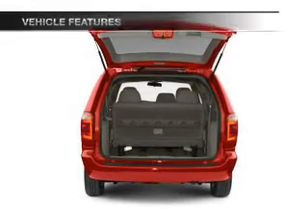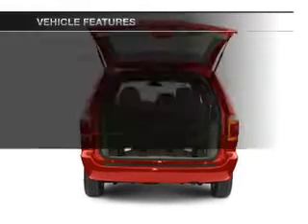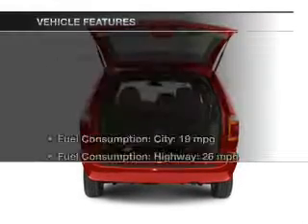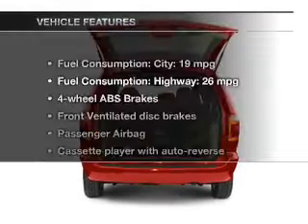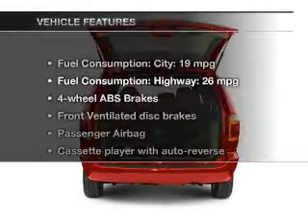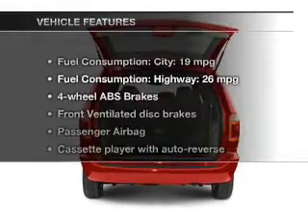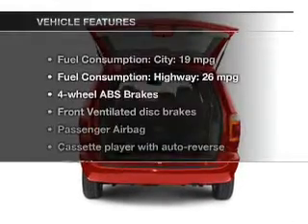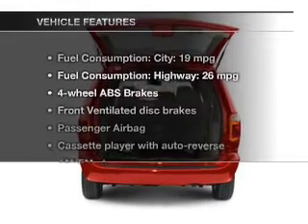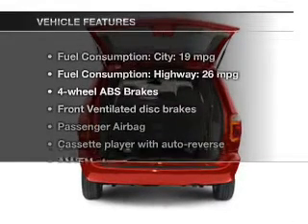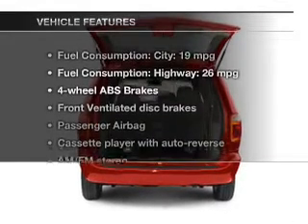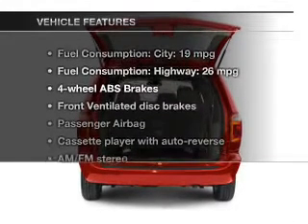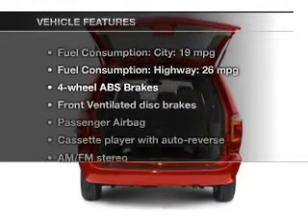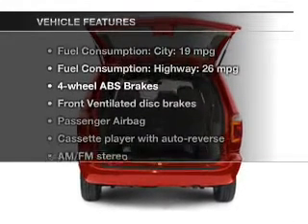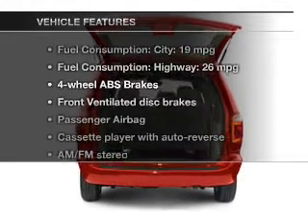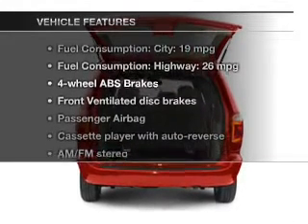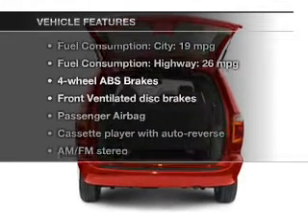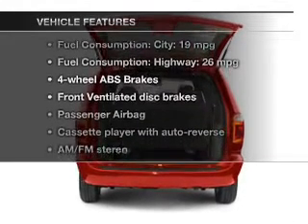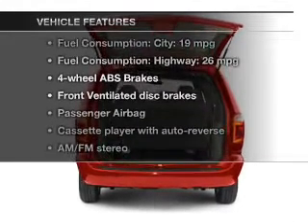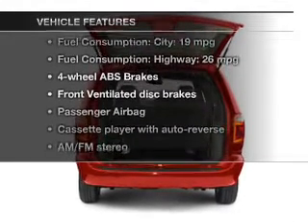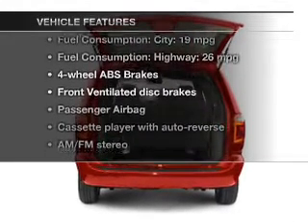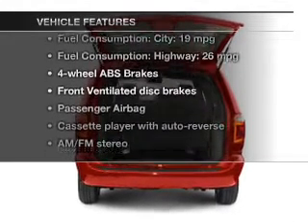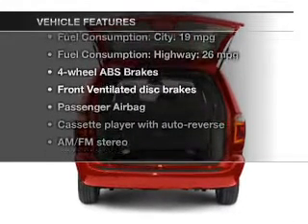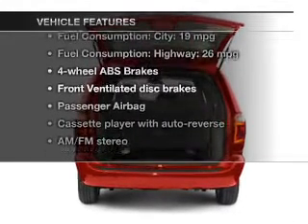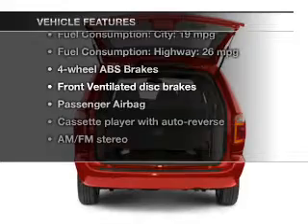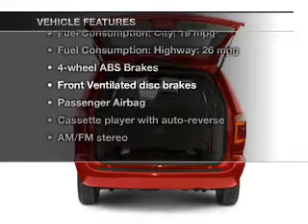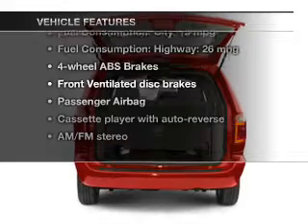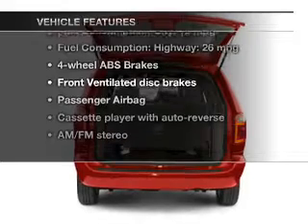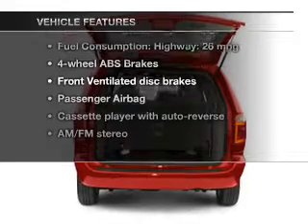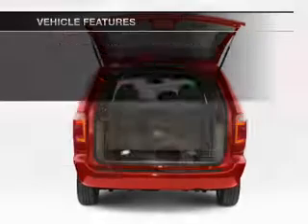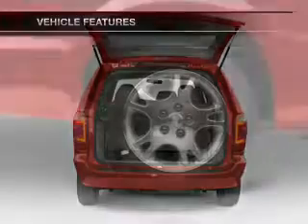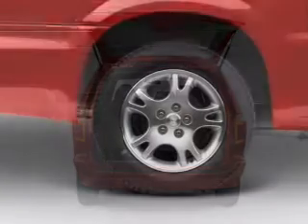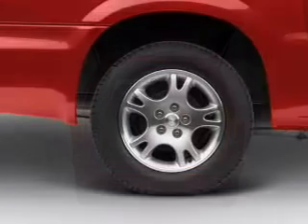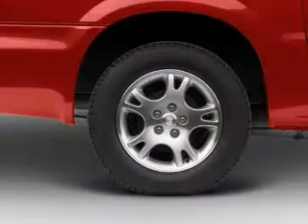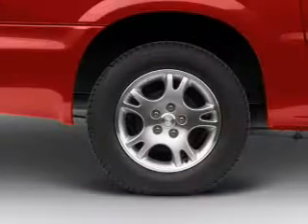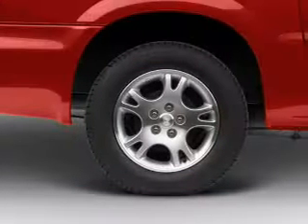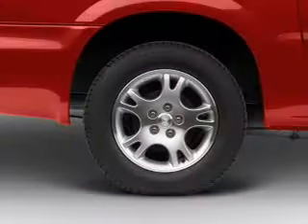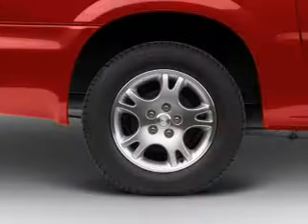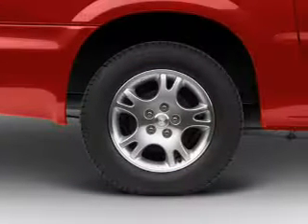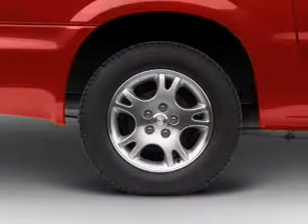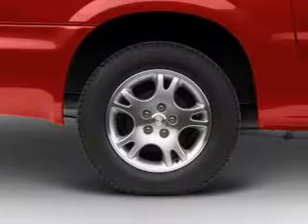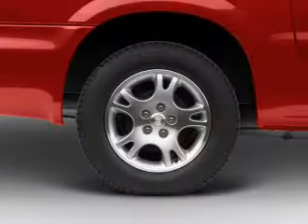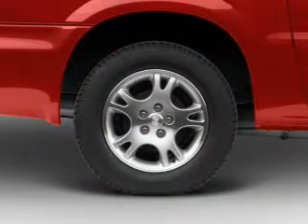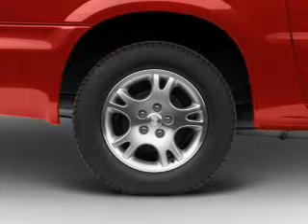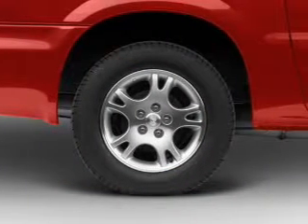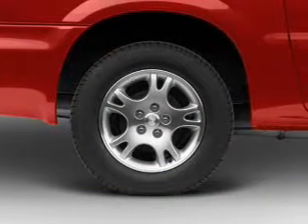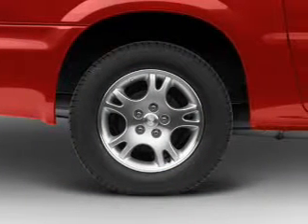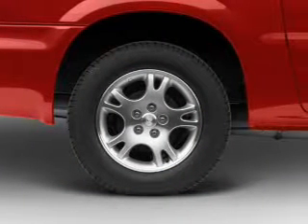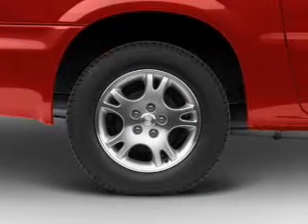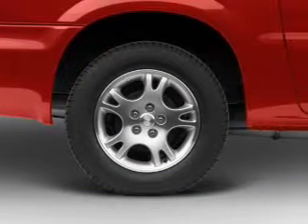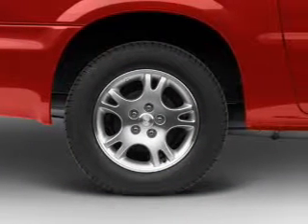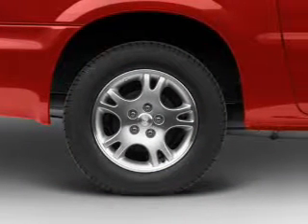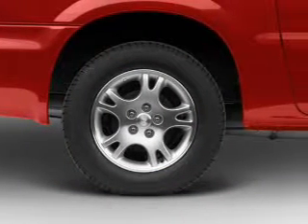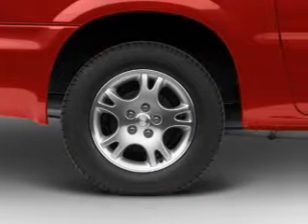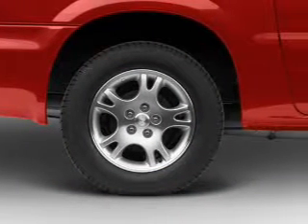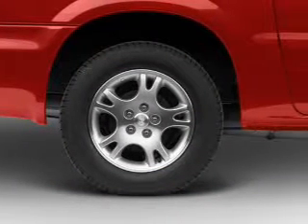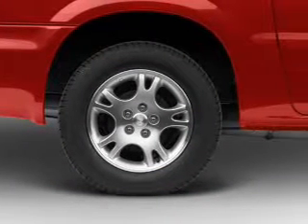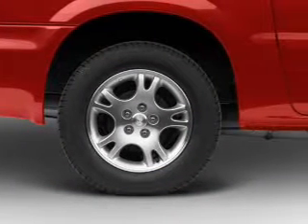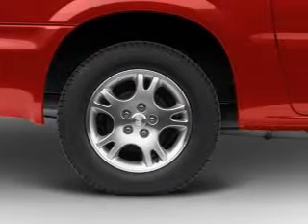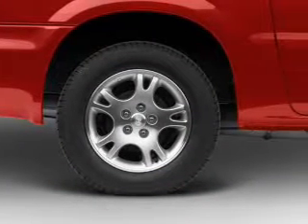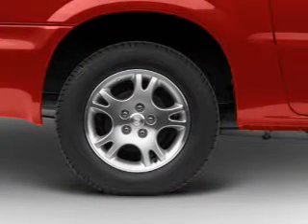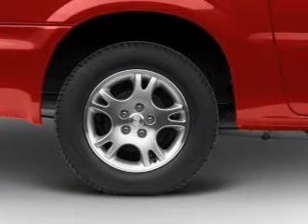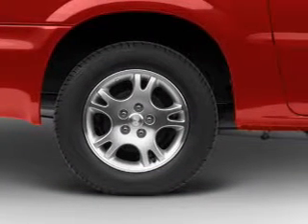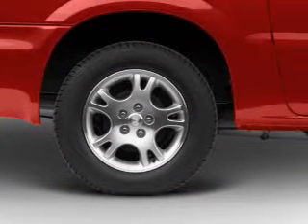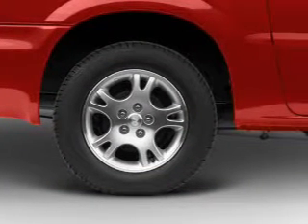Enjoy these notable features that are included in this vehicle: an AM/FM stereo, power steering, and air conditioning.